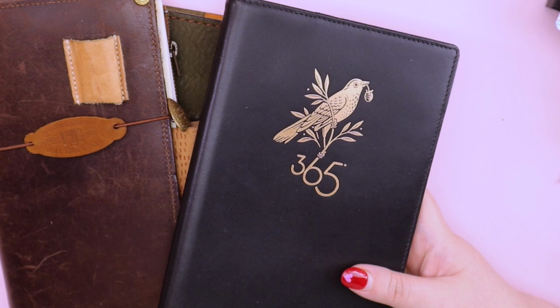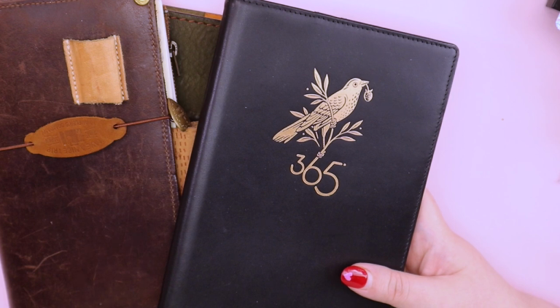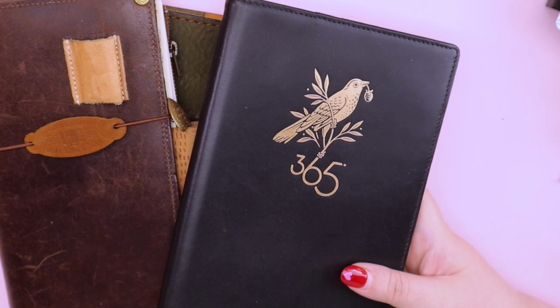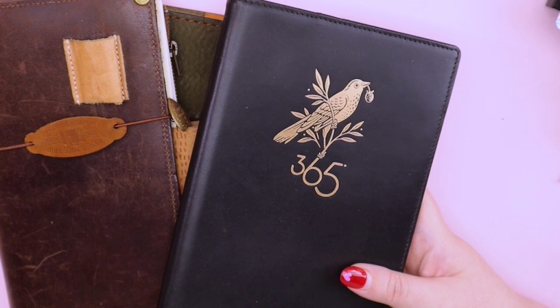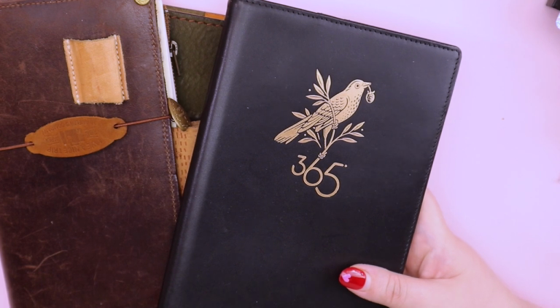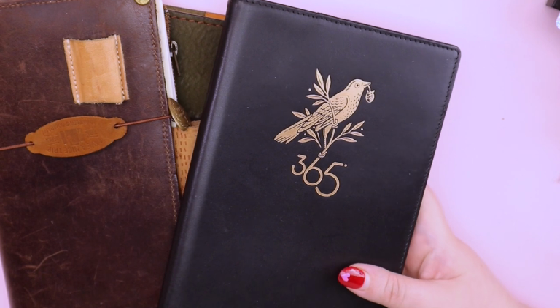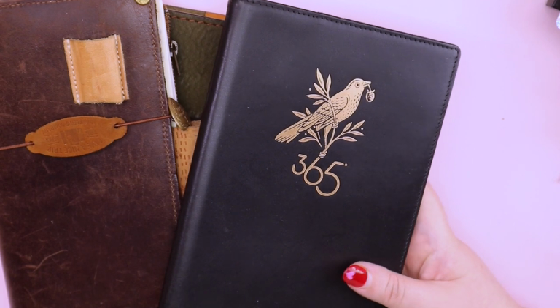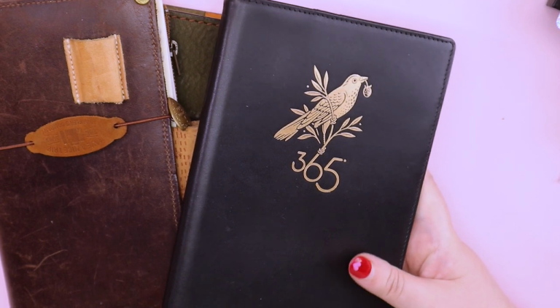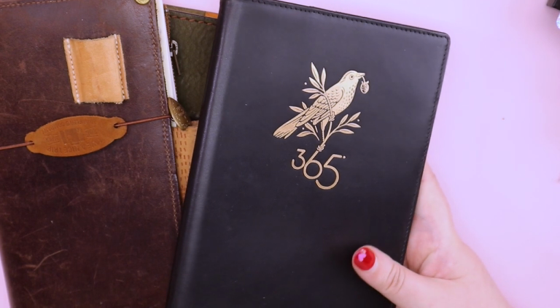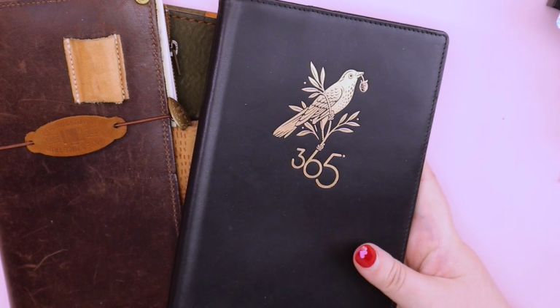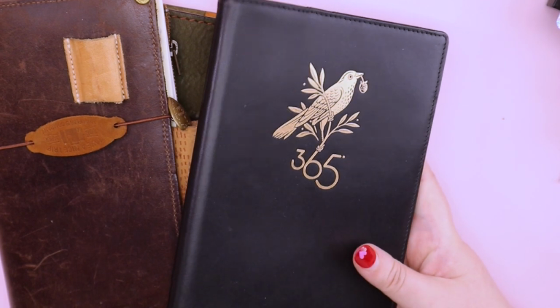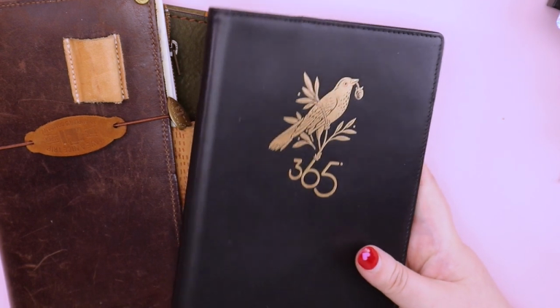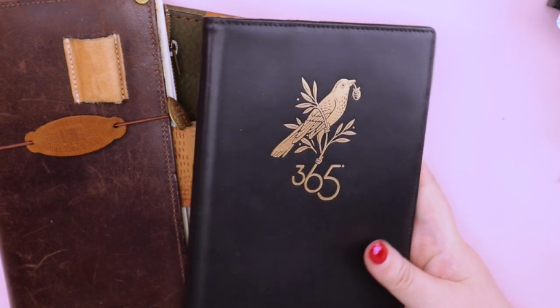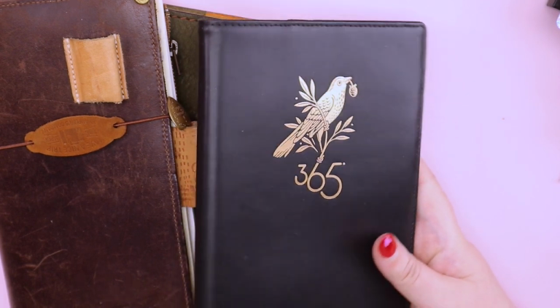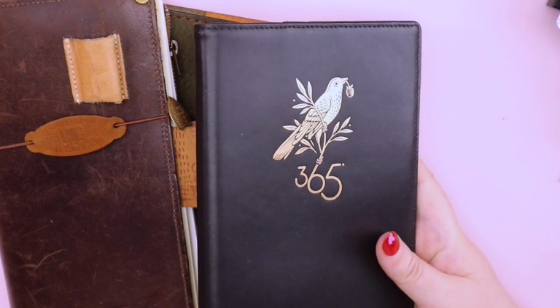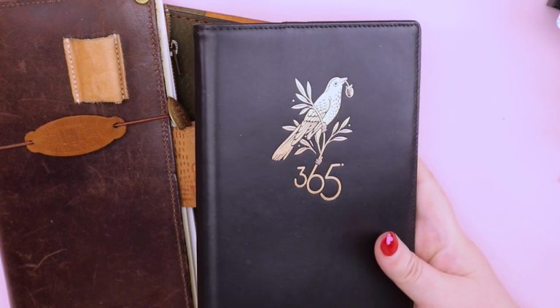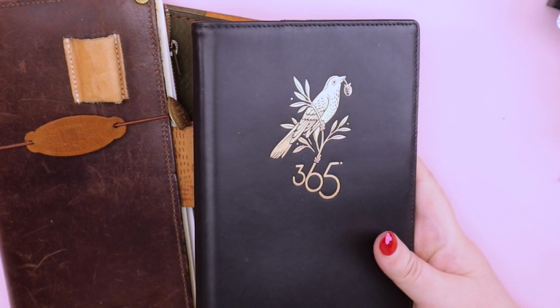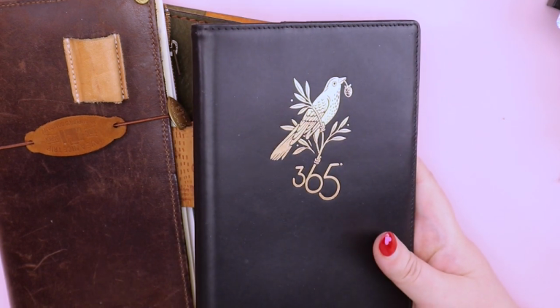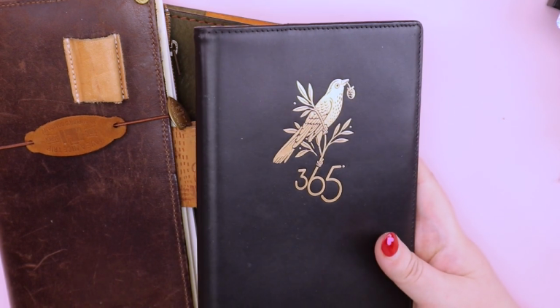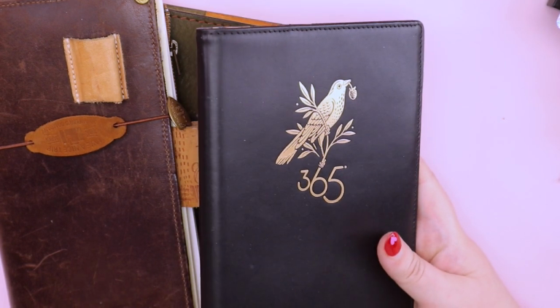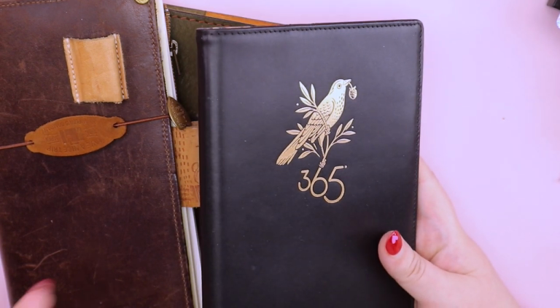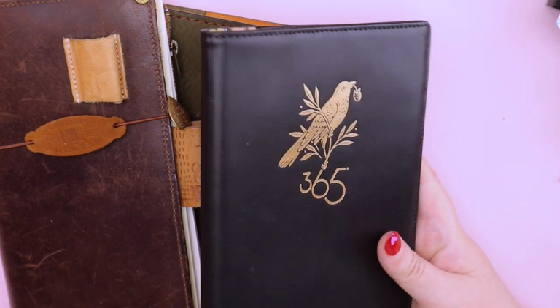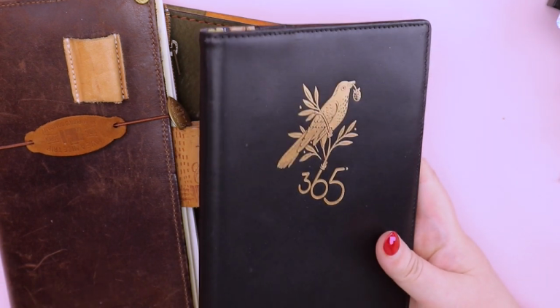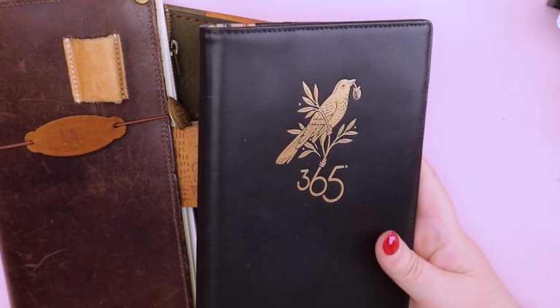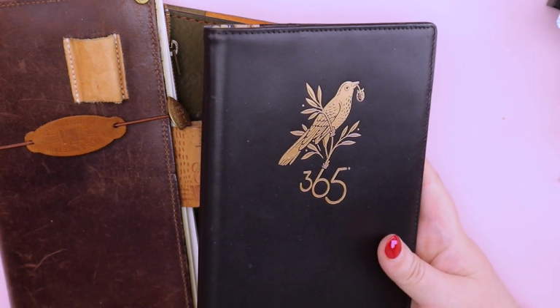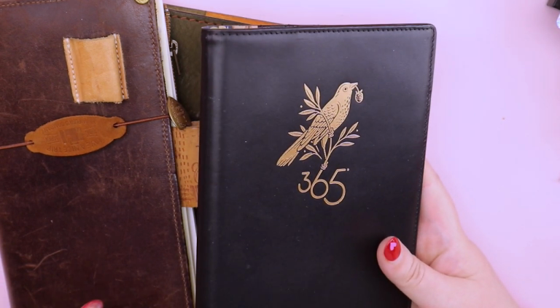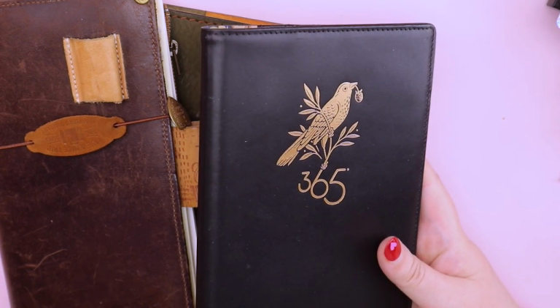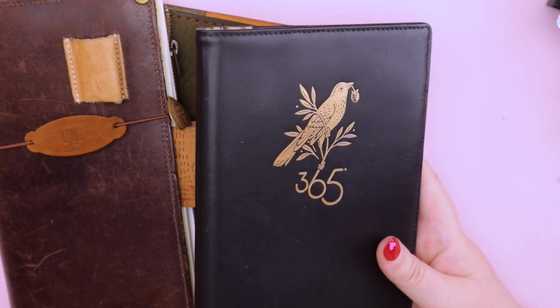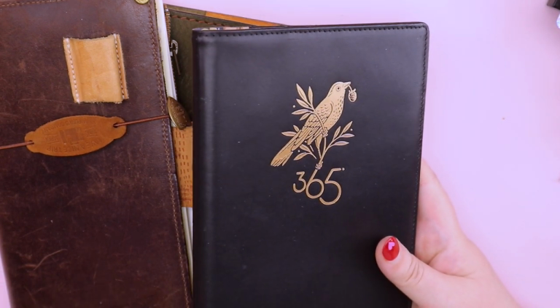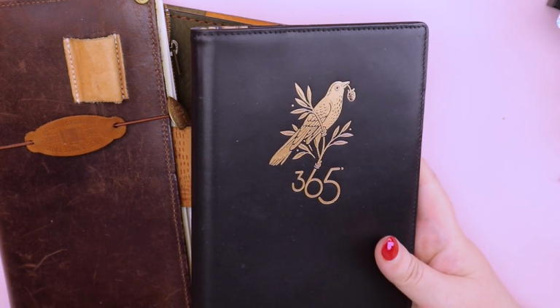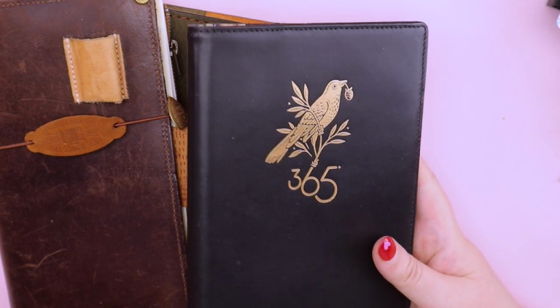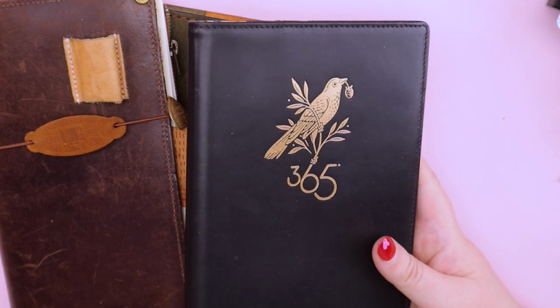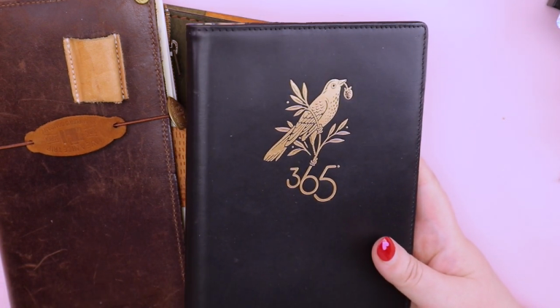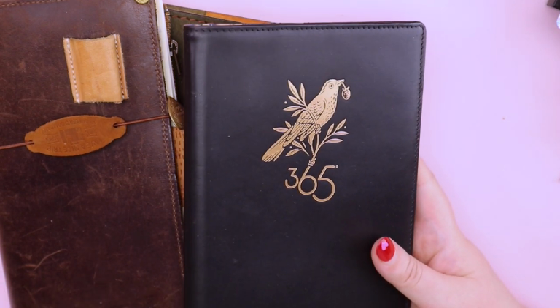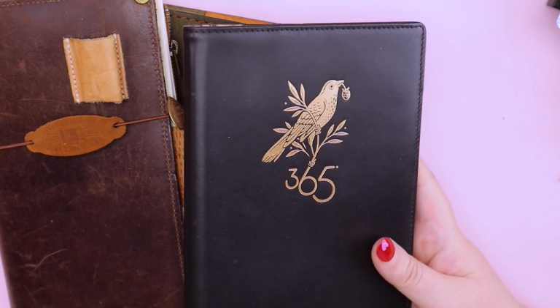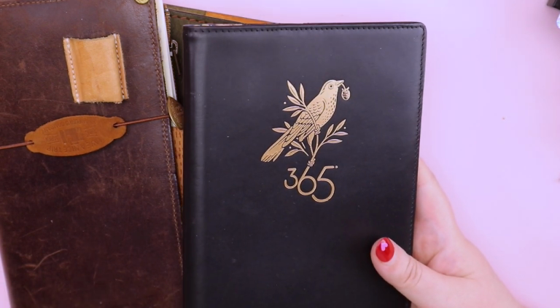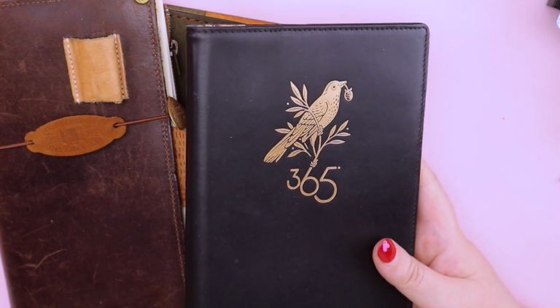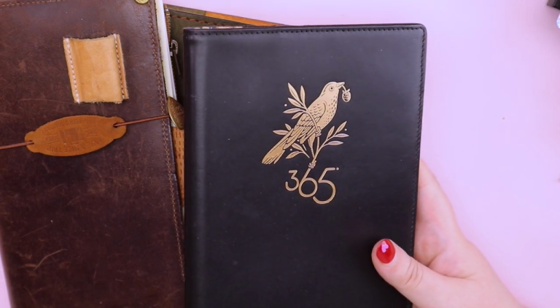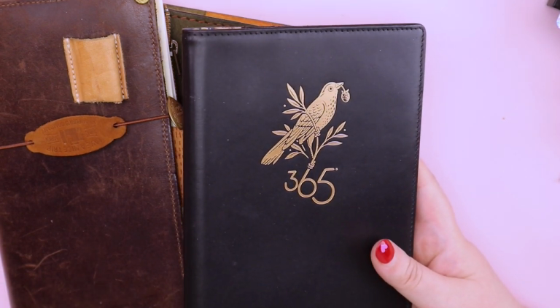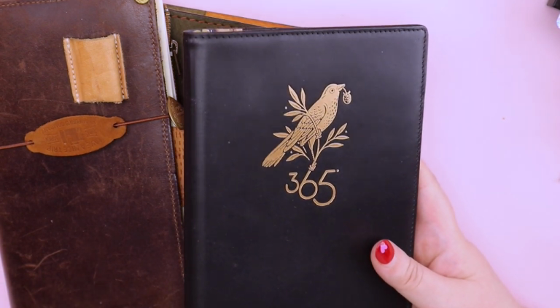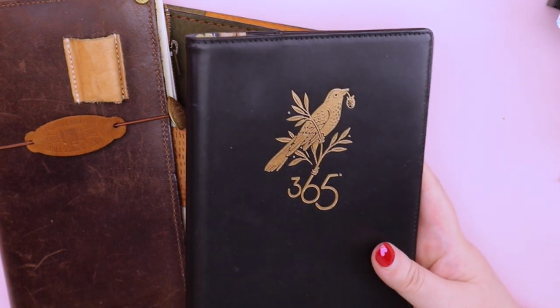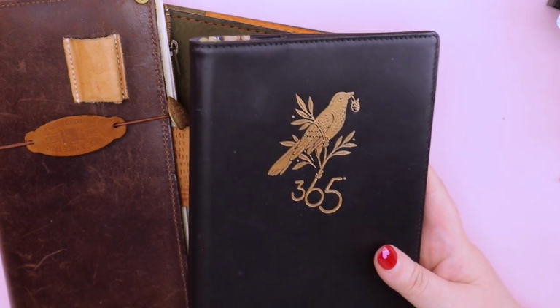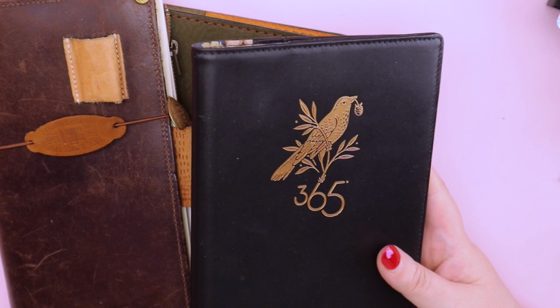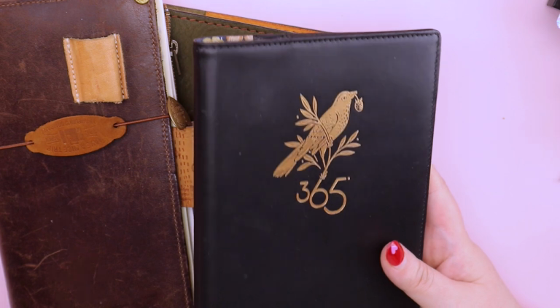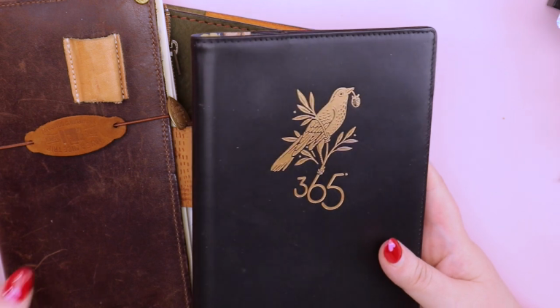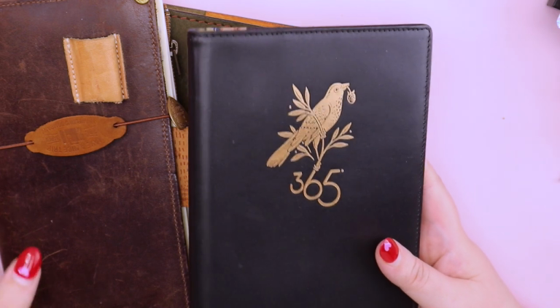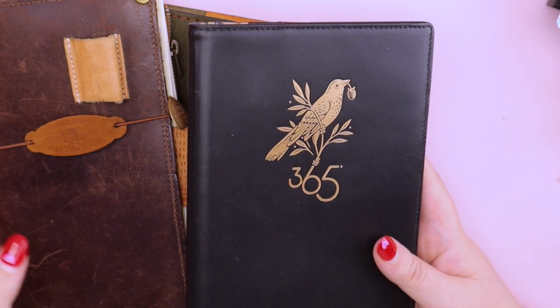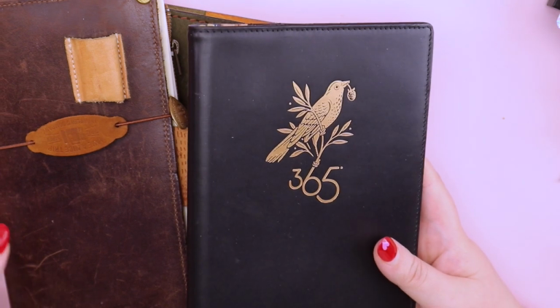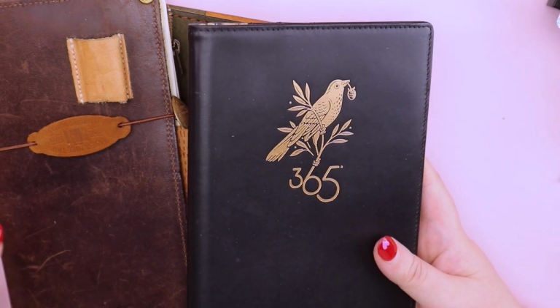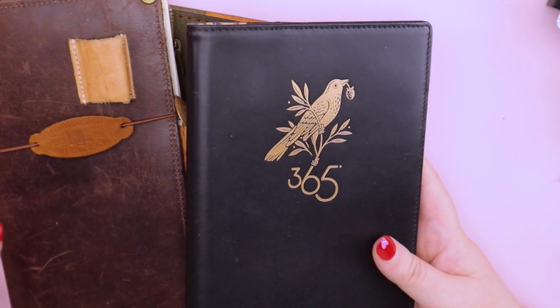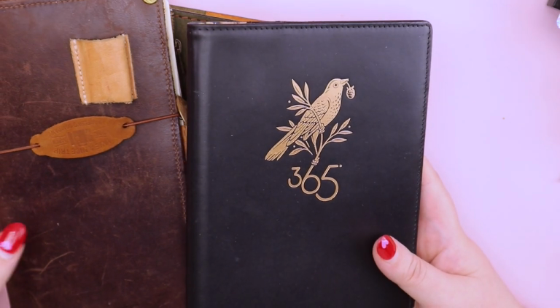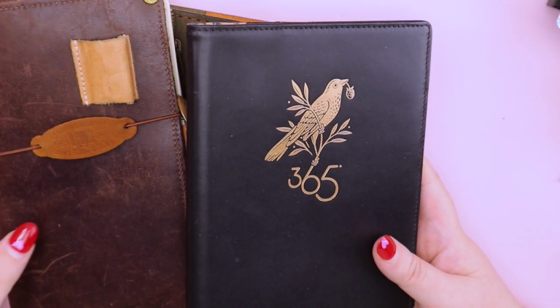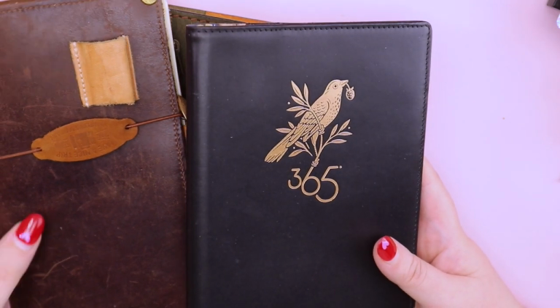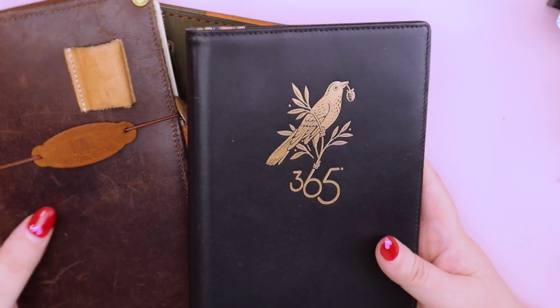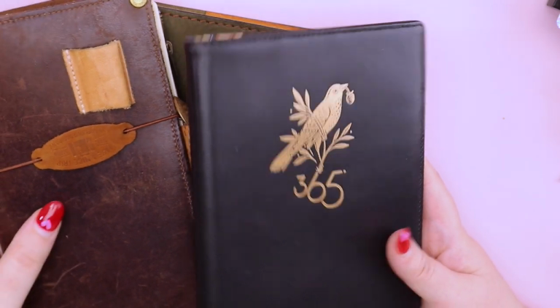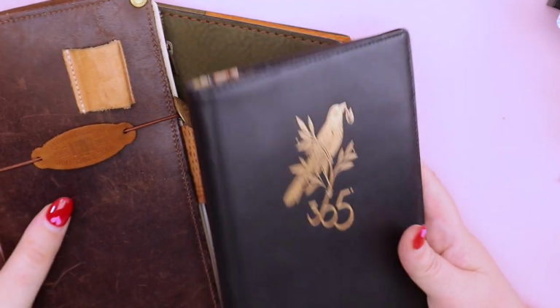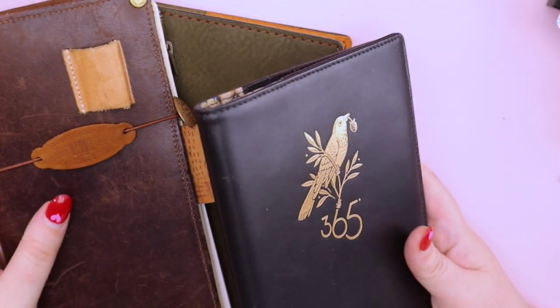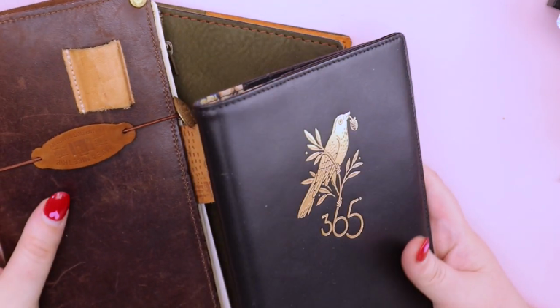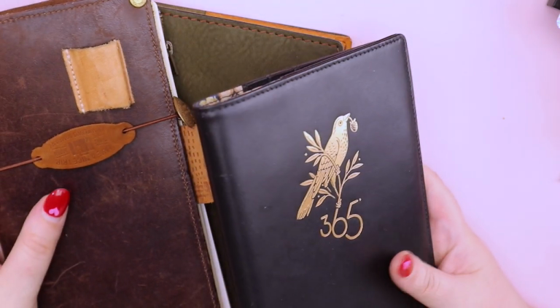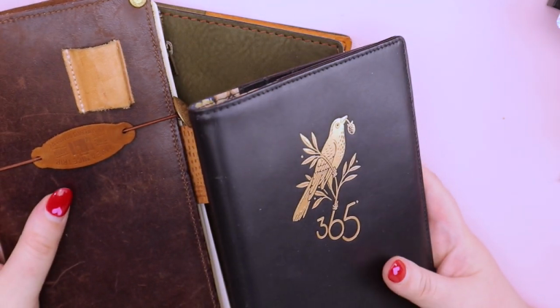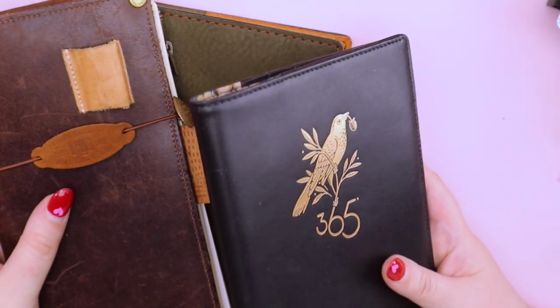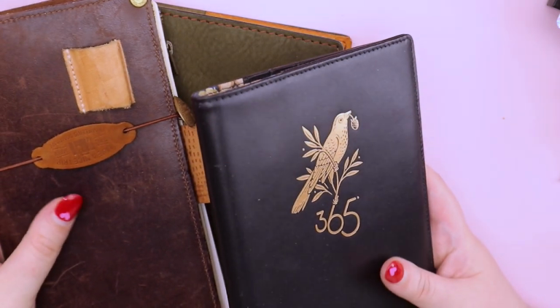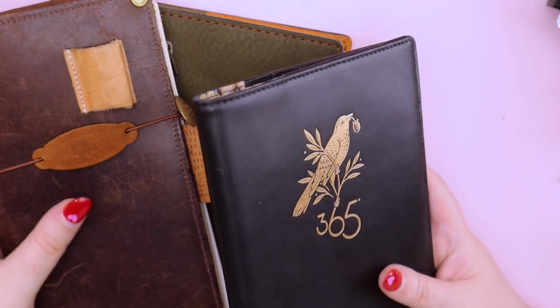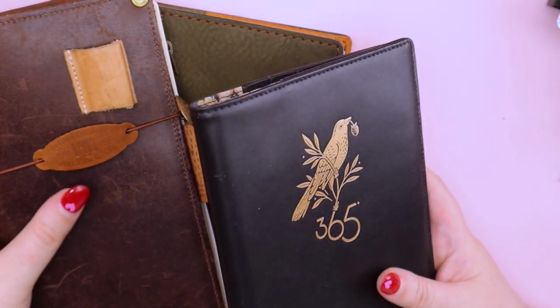Hello! Welcome to my channel. I hope you are well. My name is Courtney. Today we're going to do a little bit of a stationary chat.